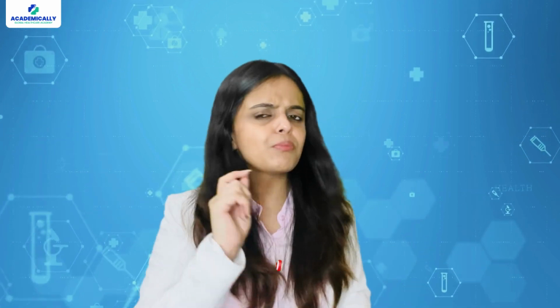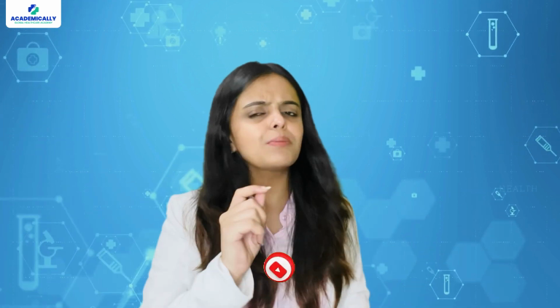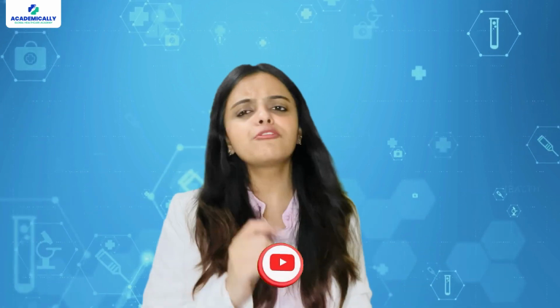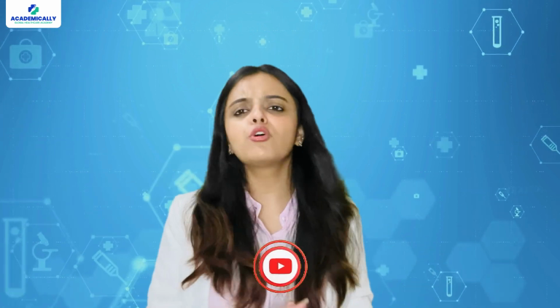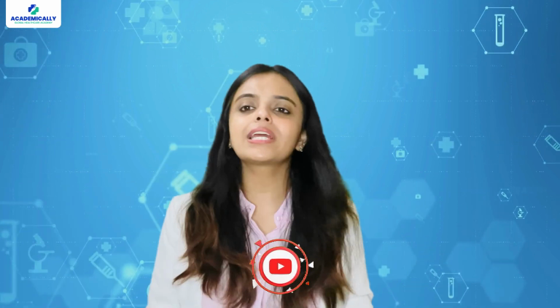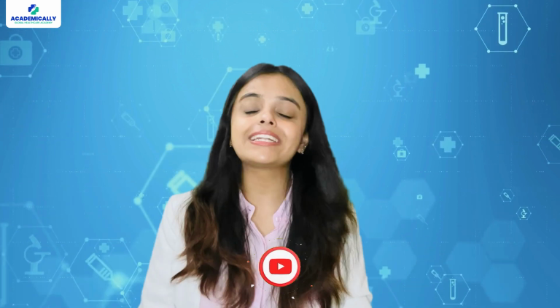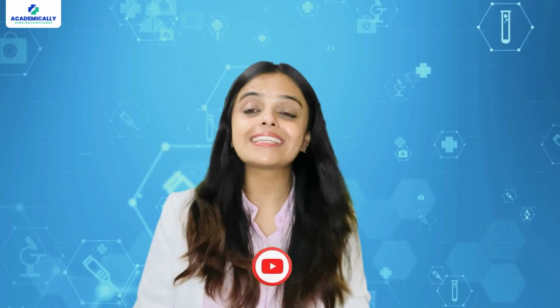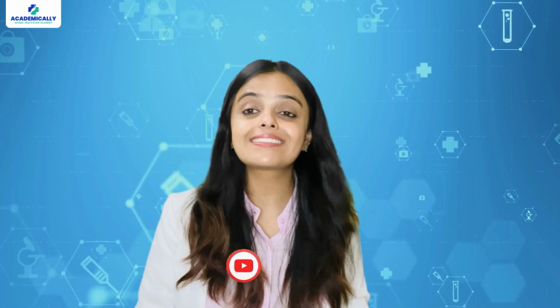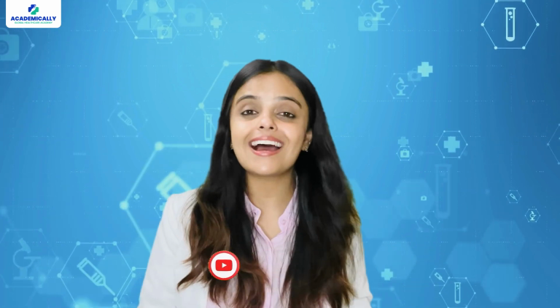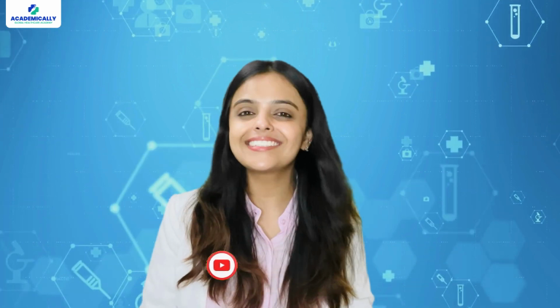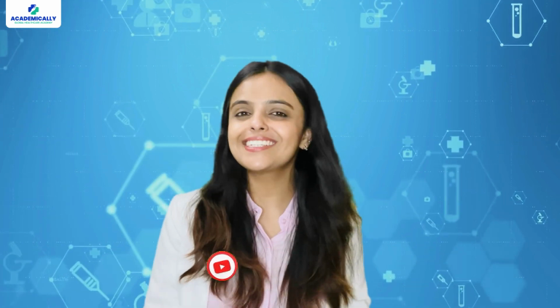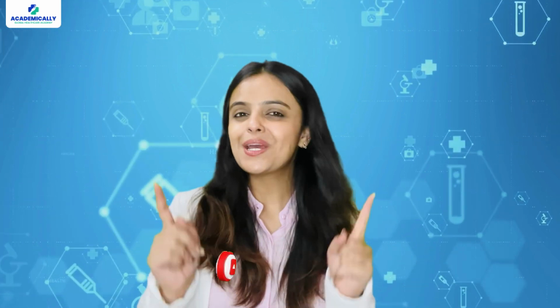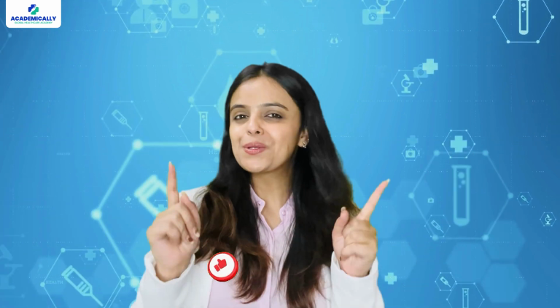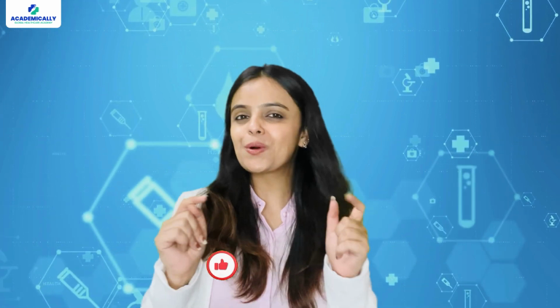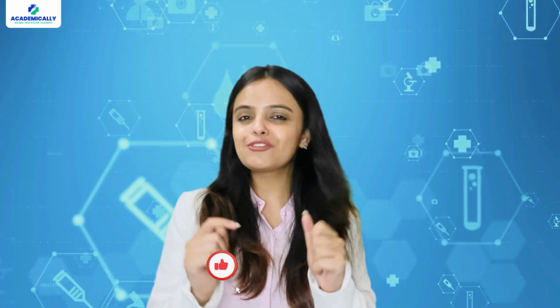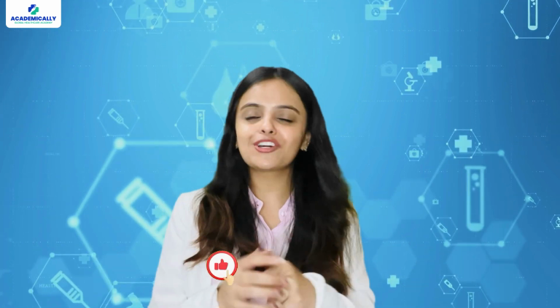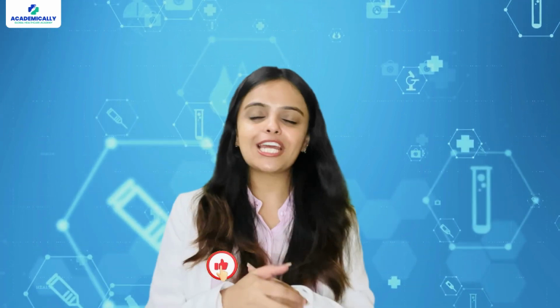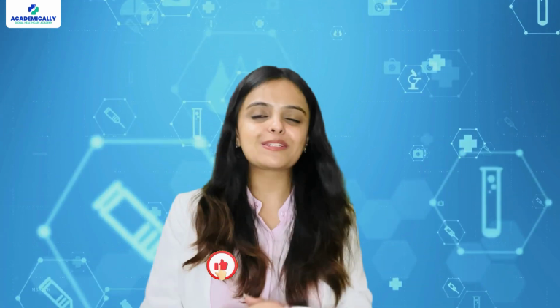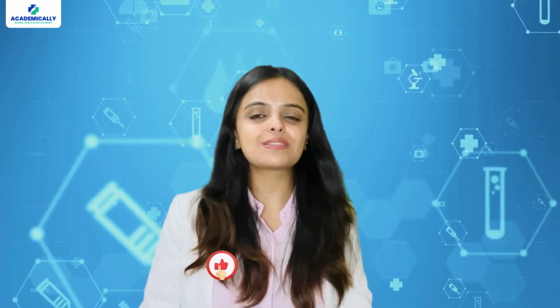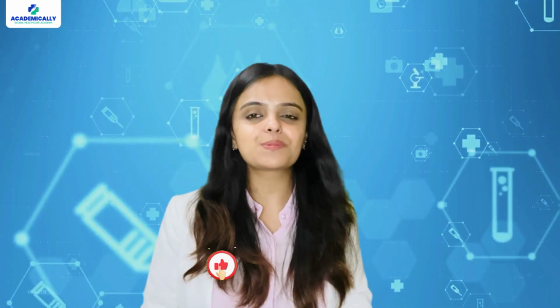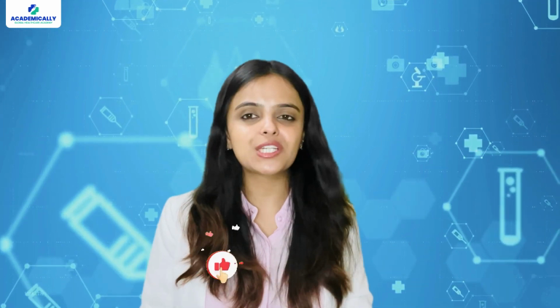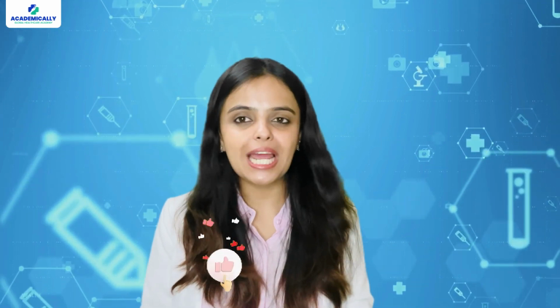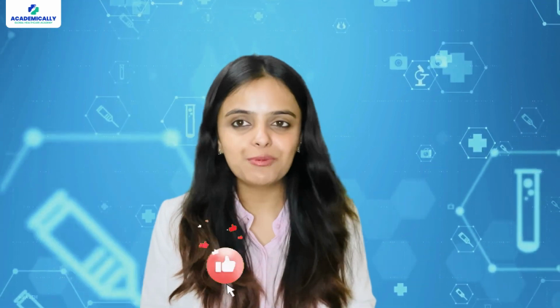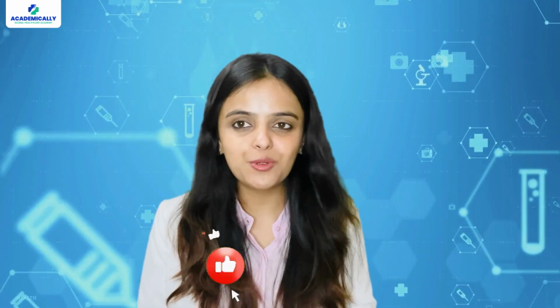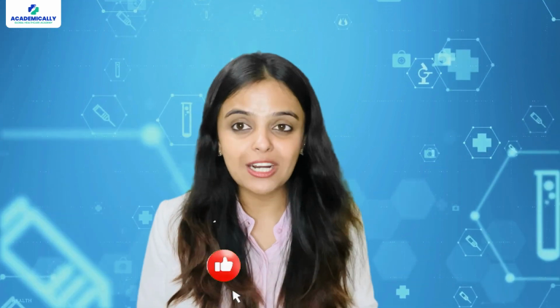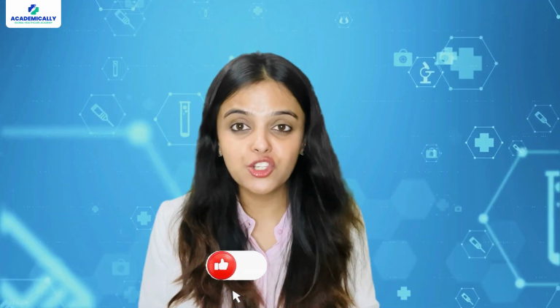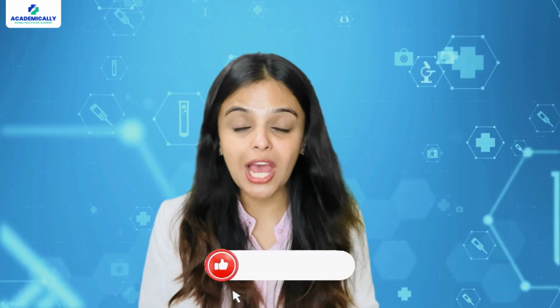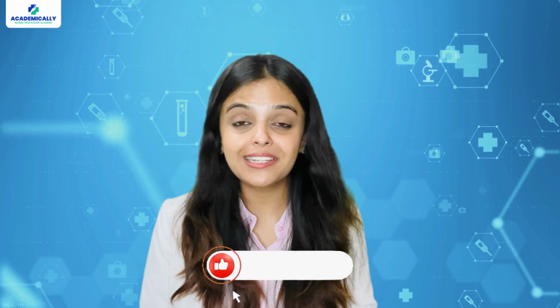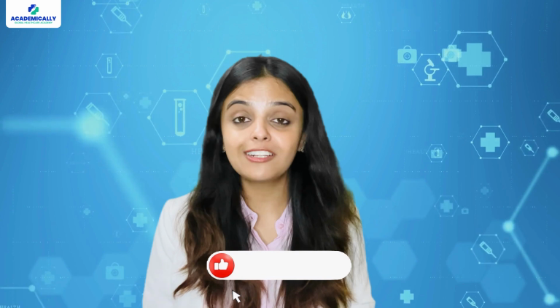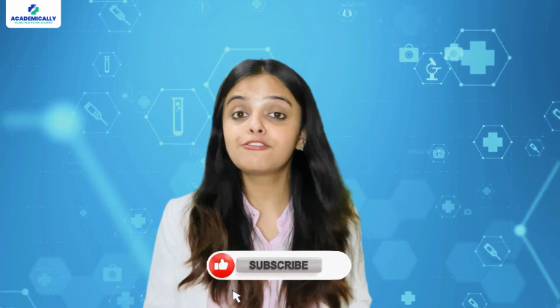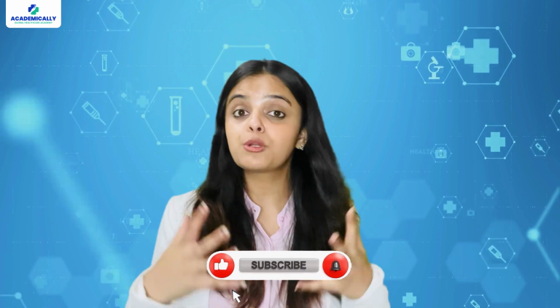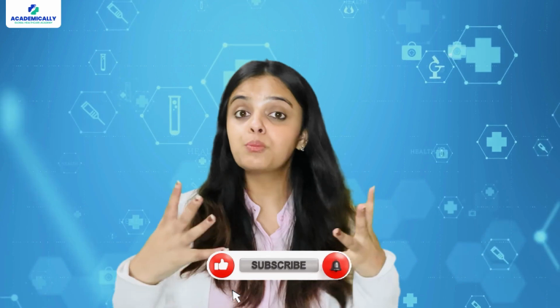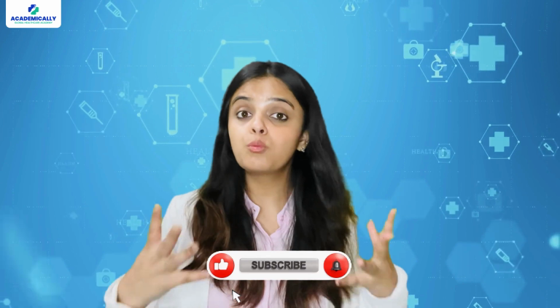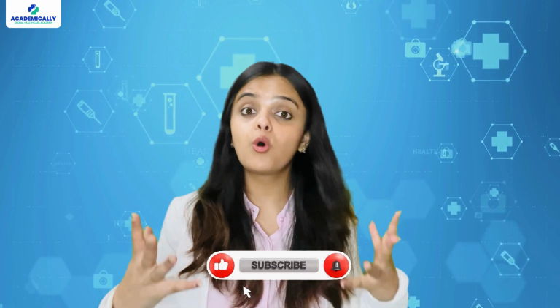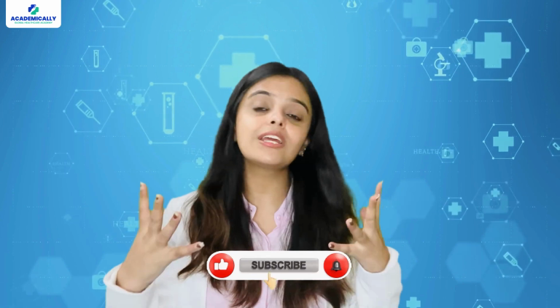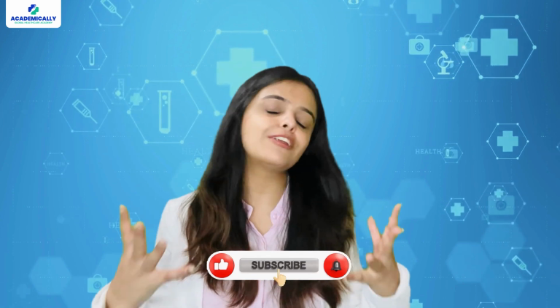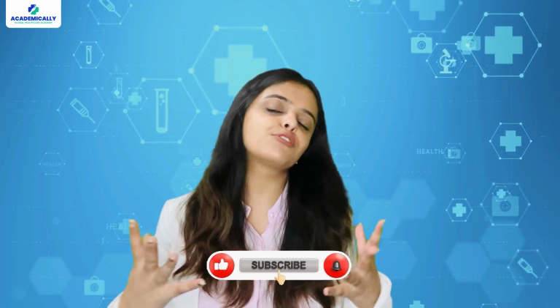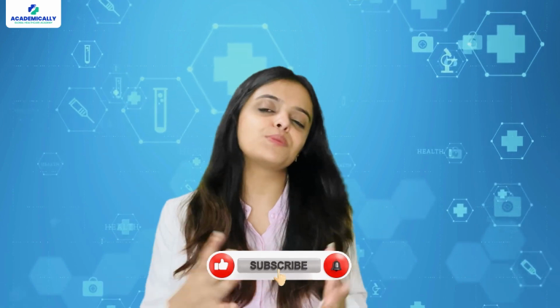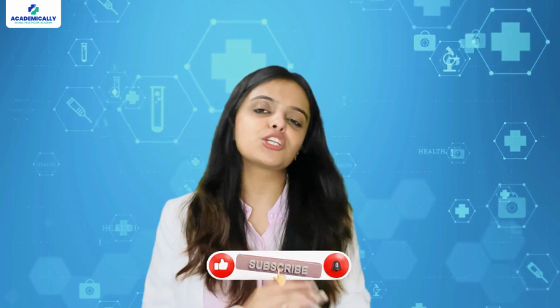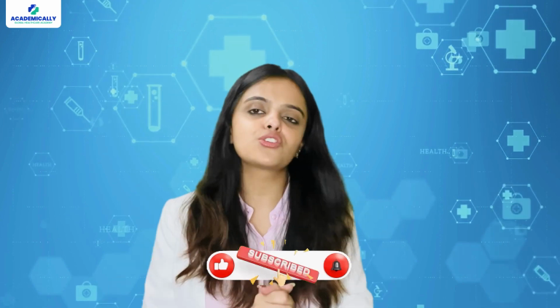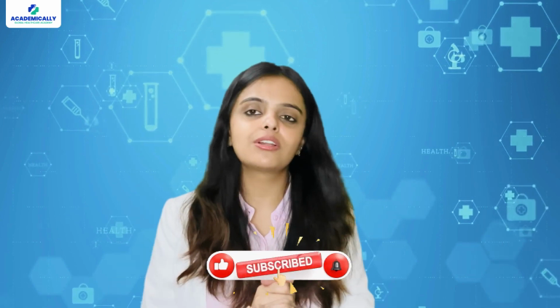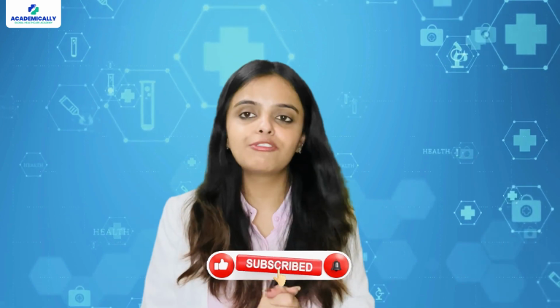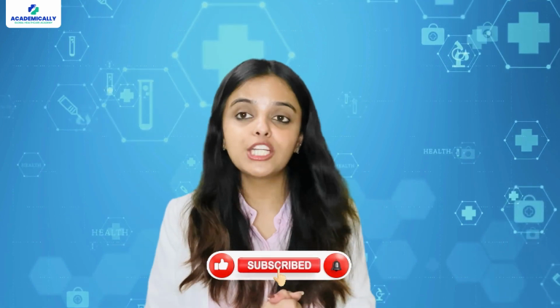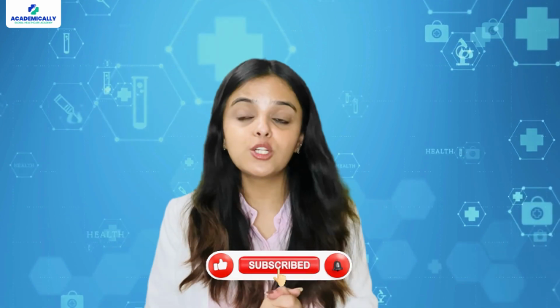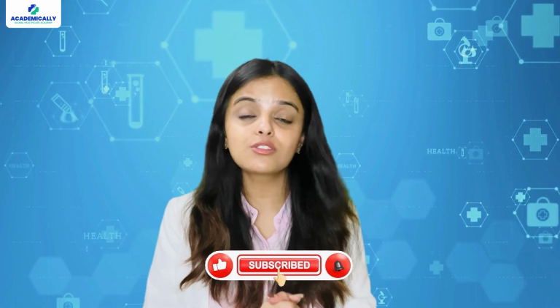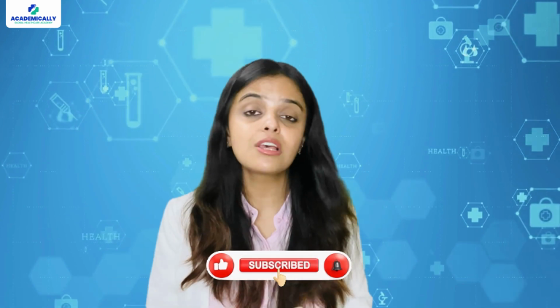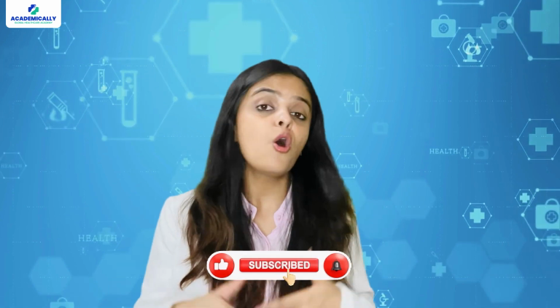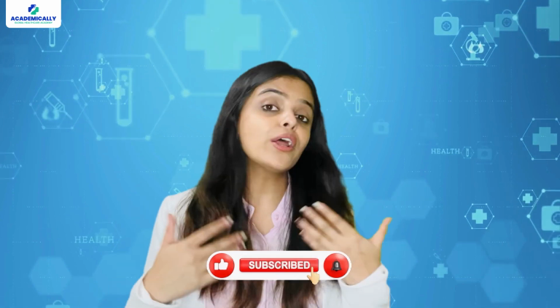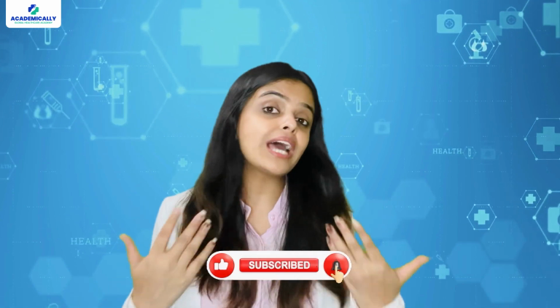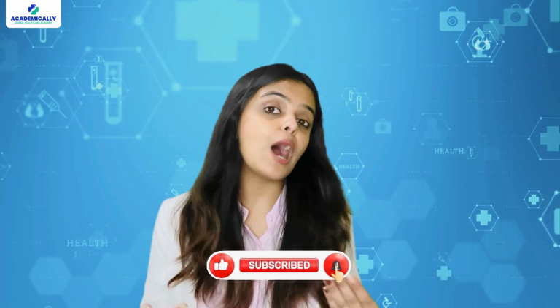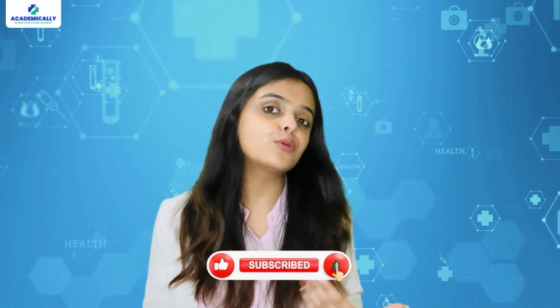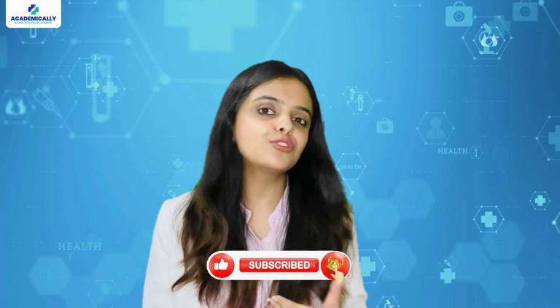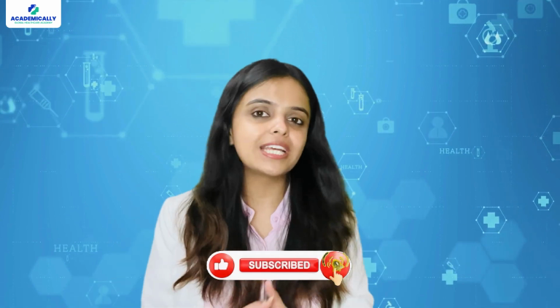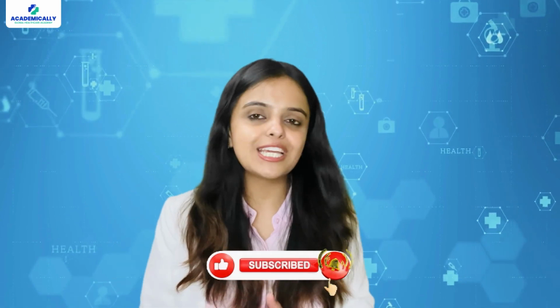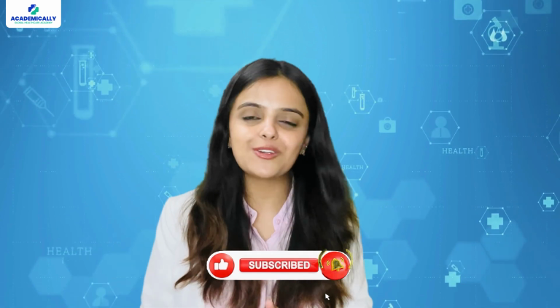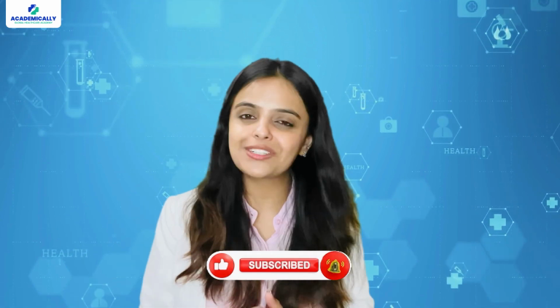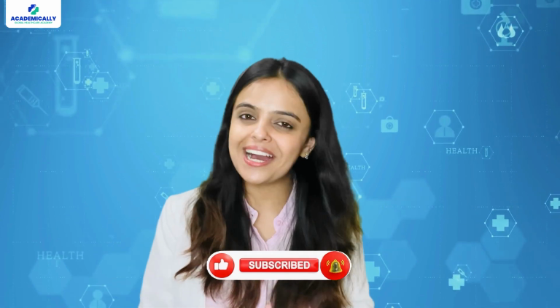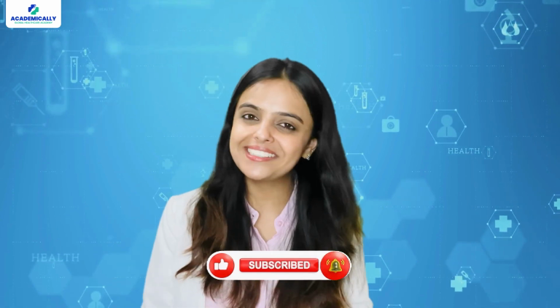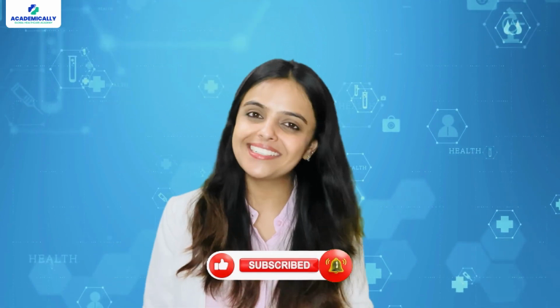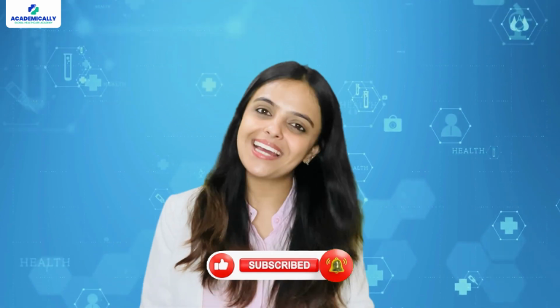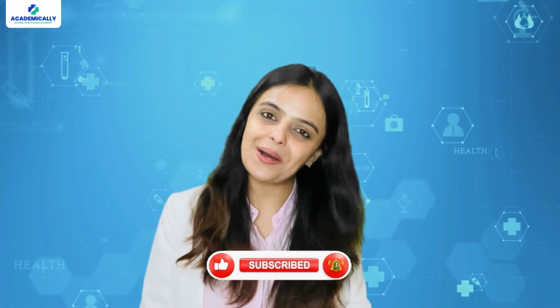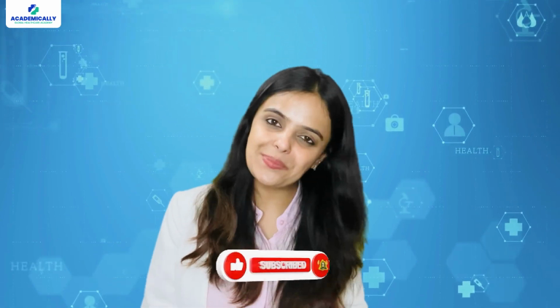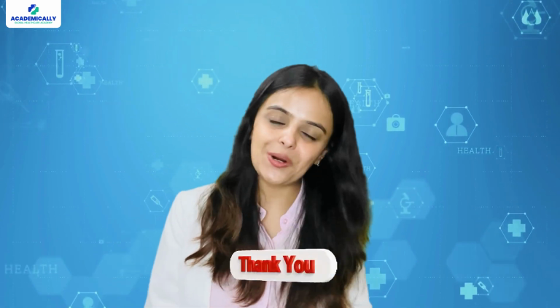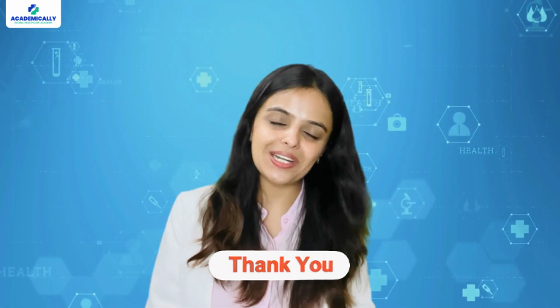But before getting started, don't forget to subscribe to our channel for more informational videos on how to take your career abroad.